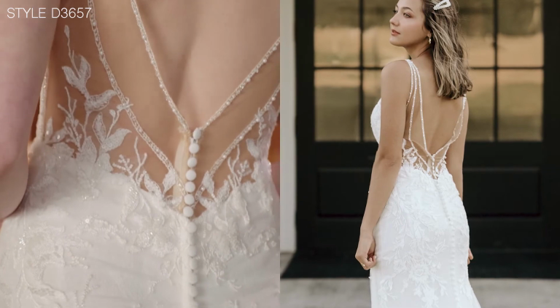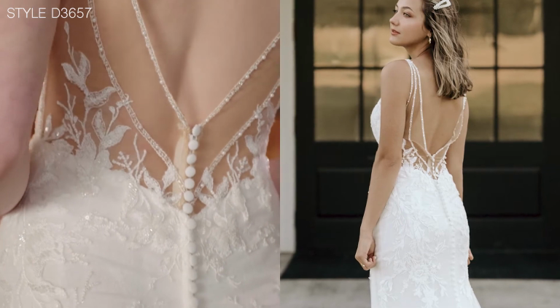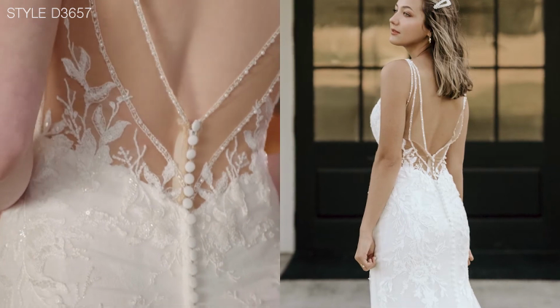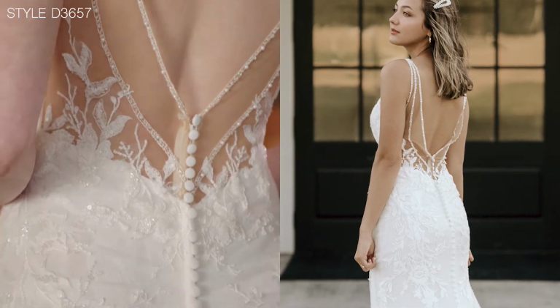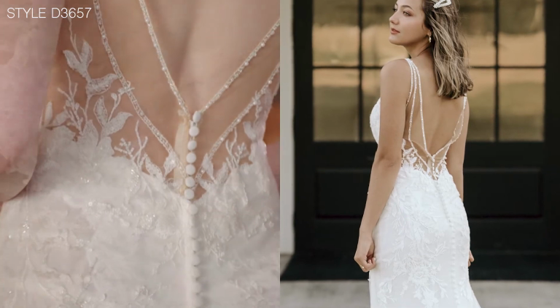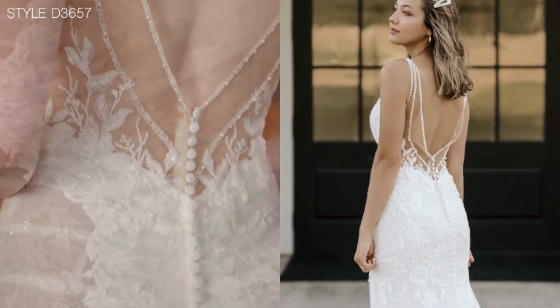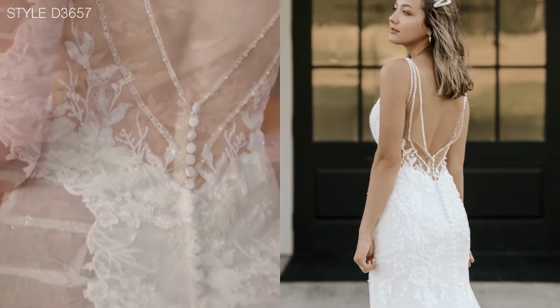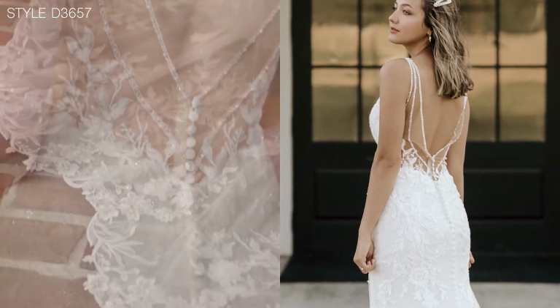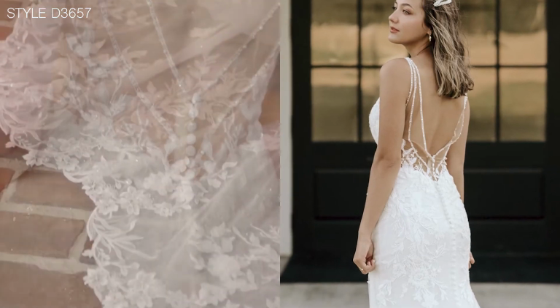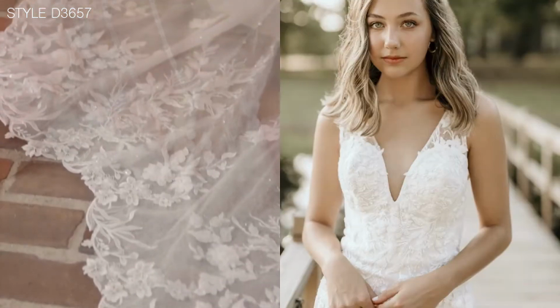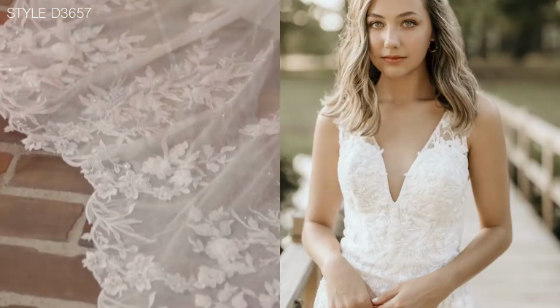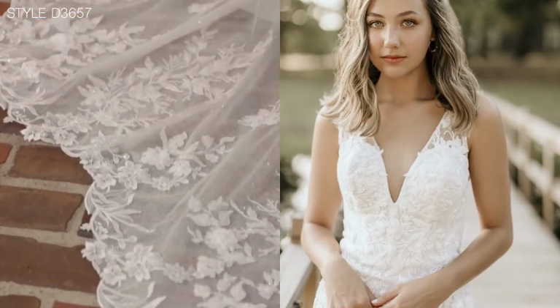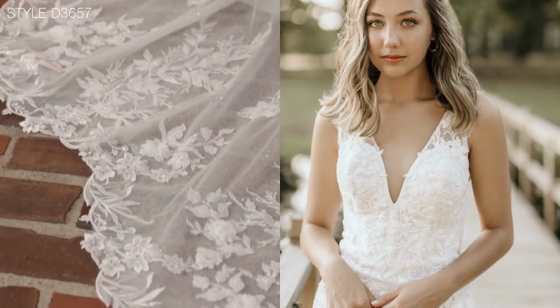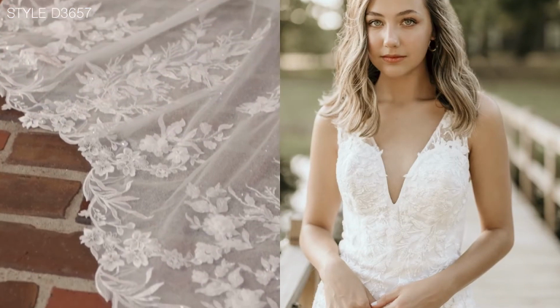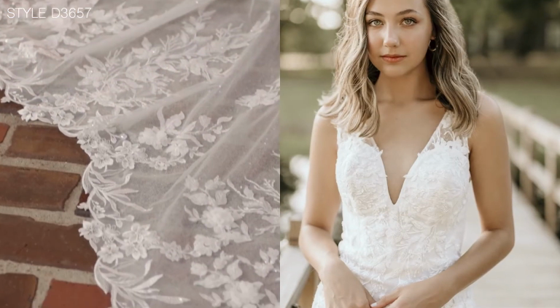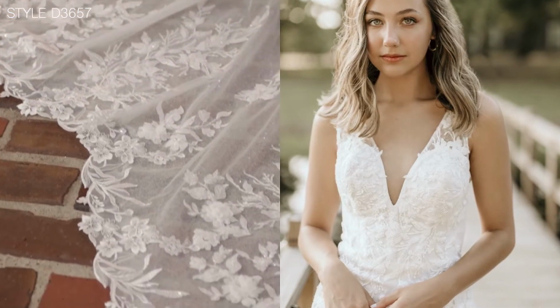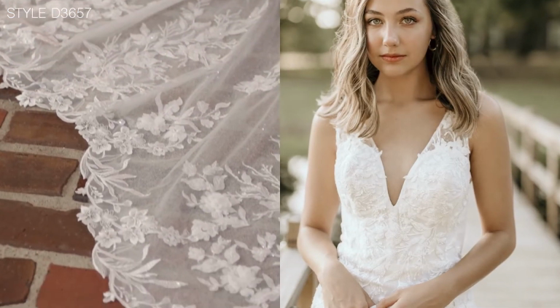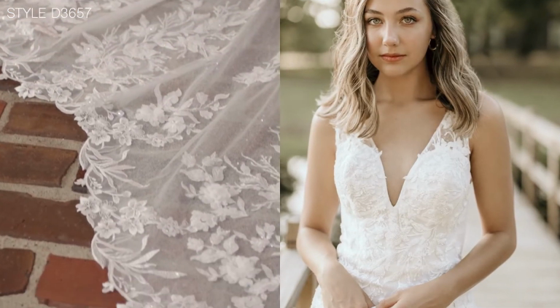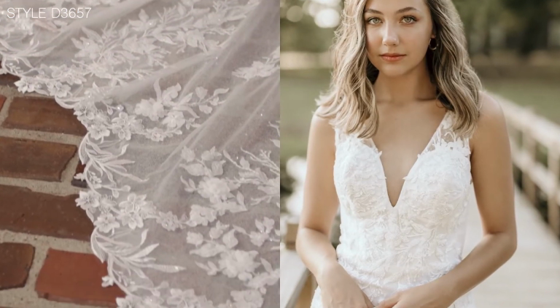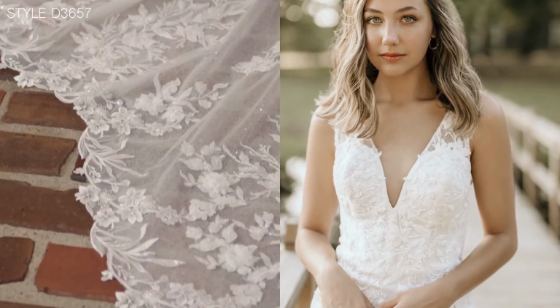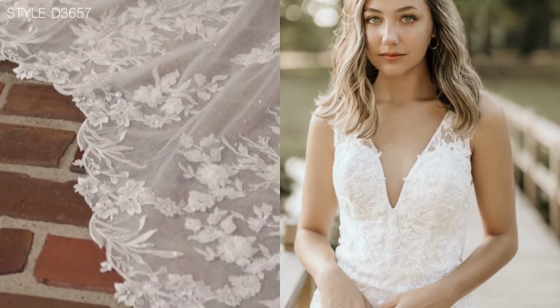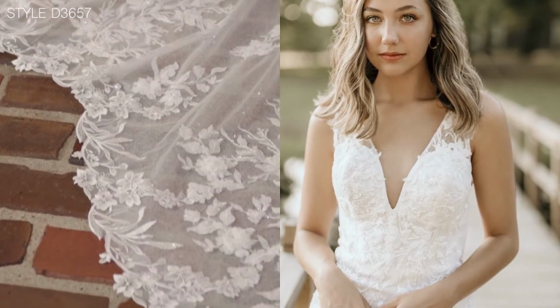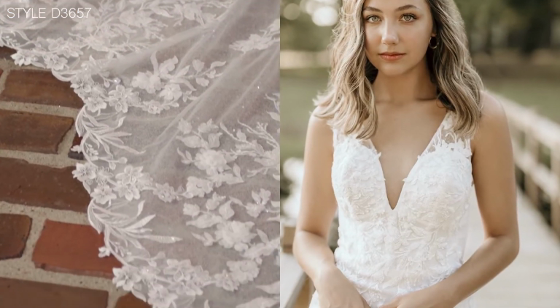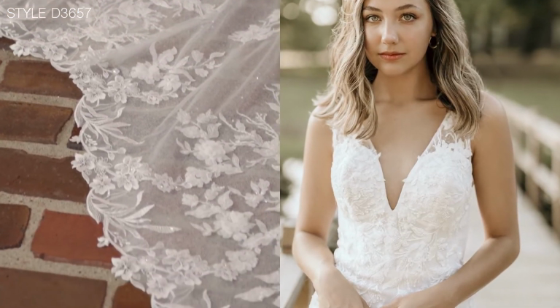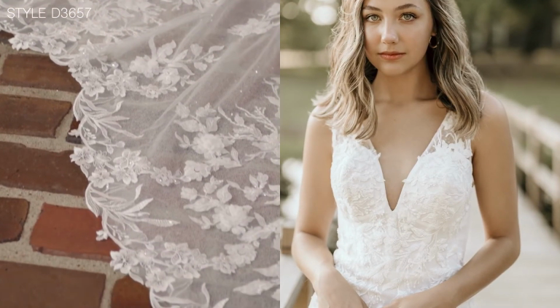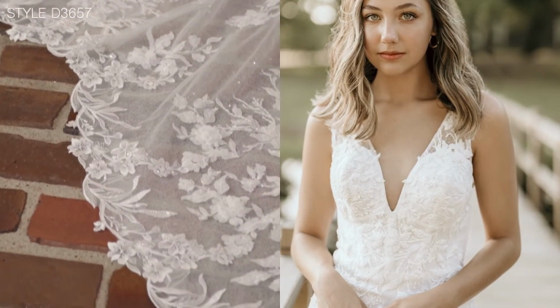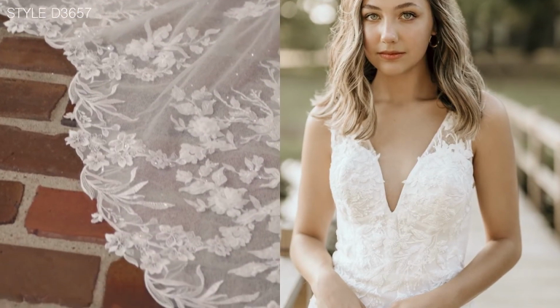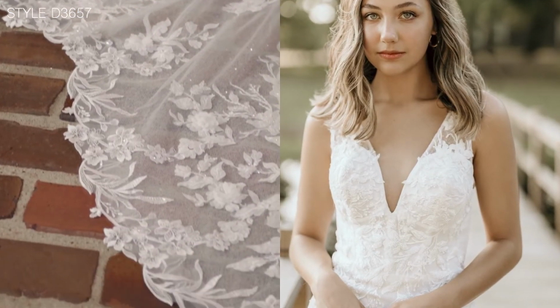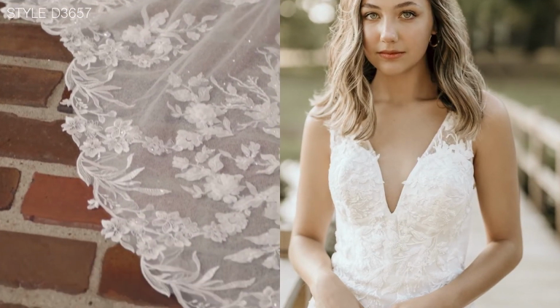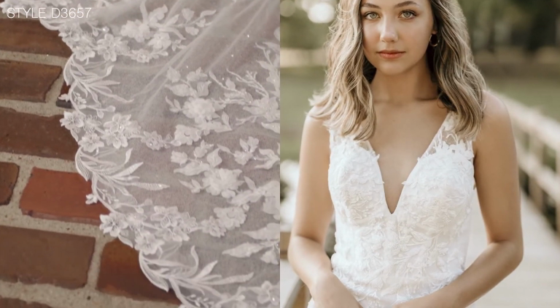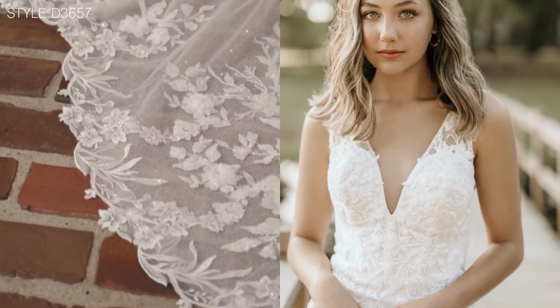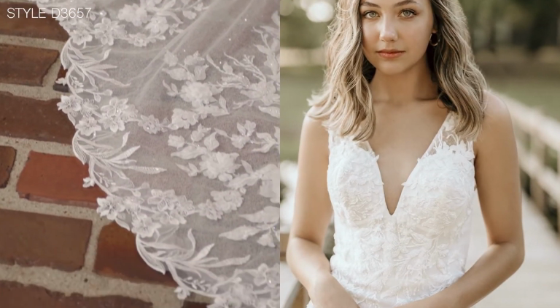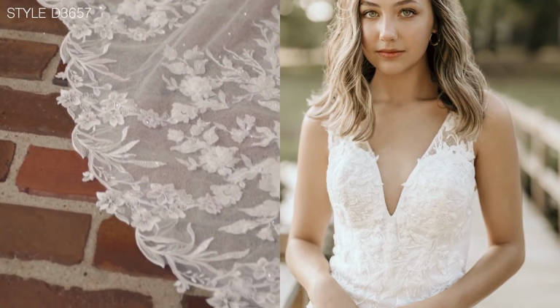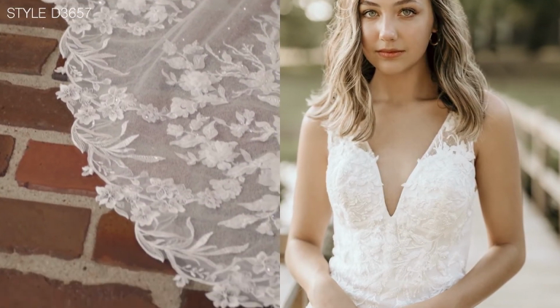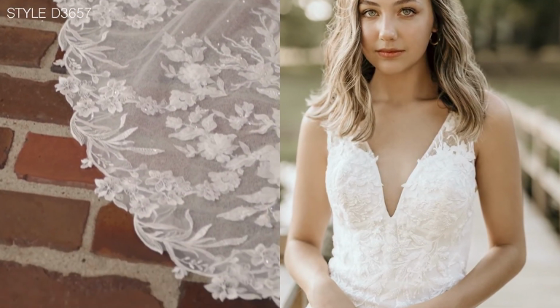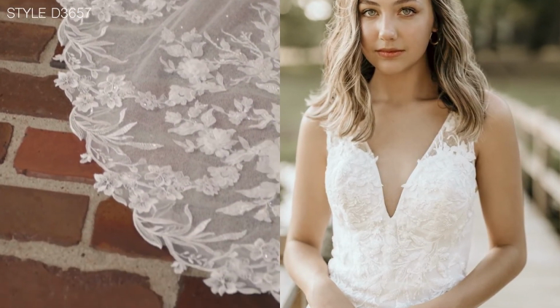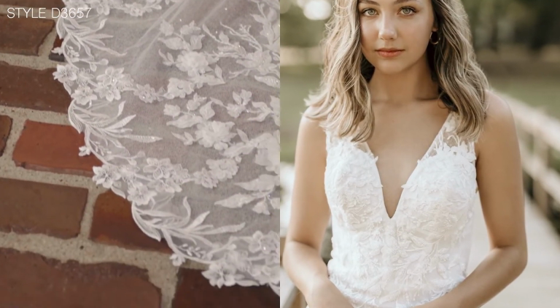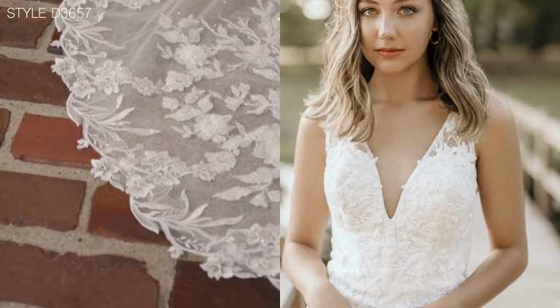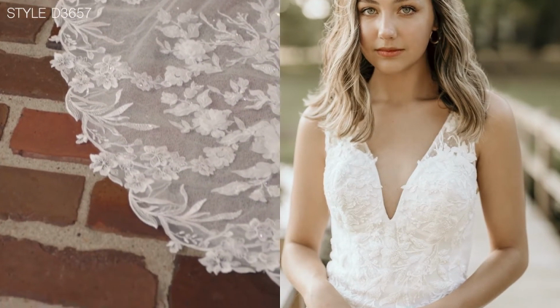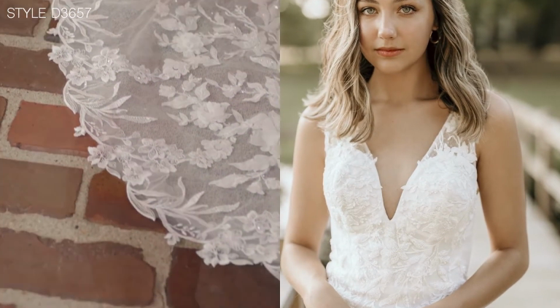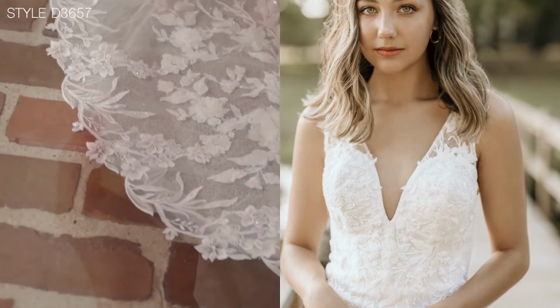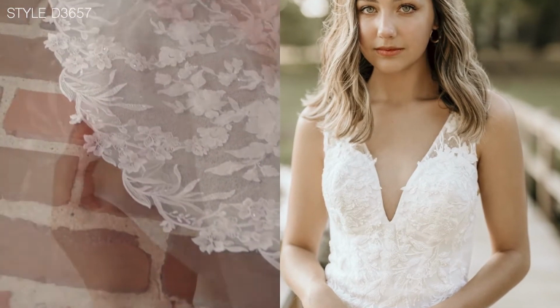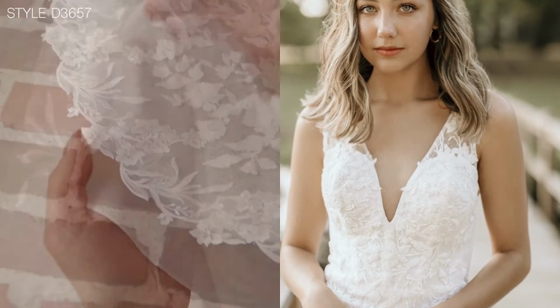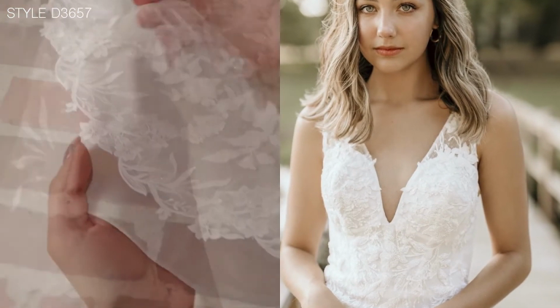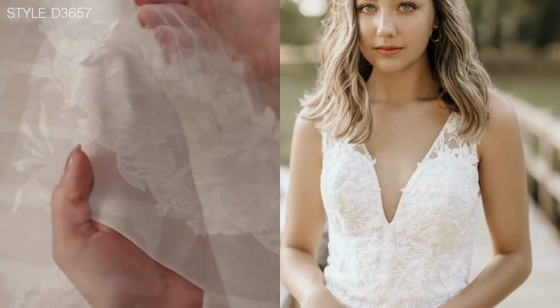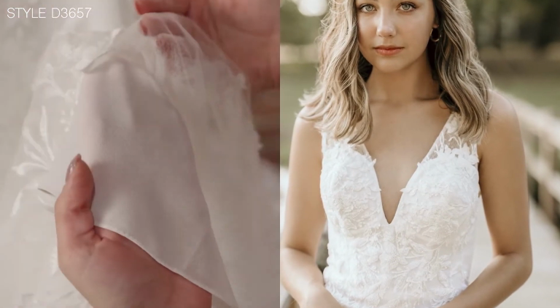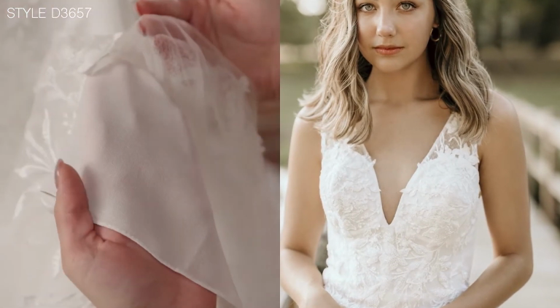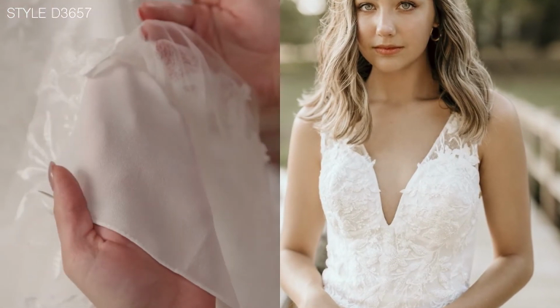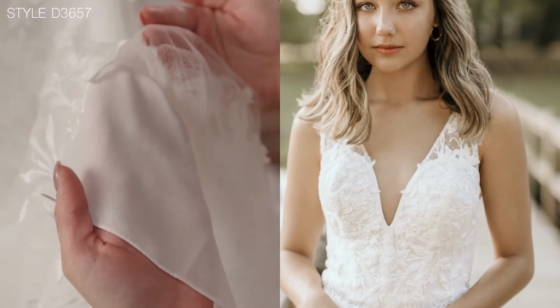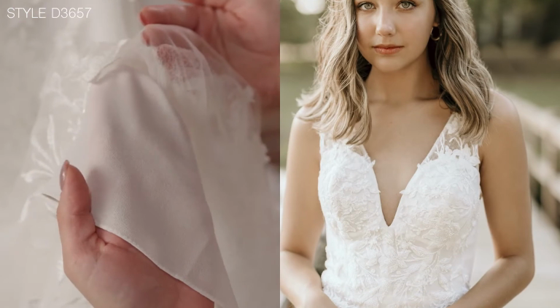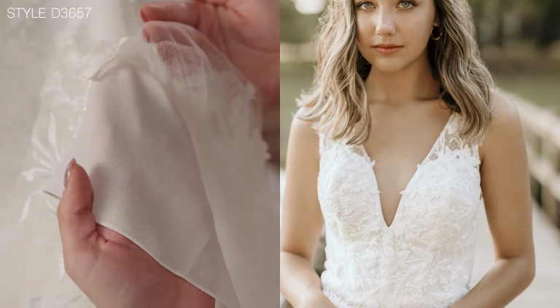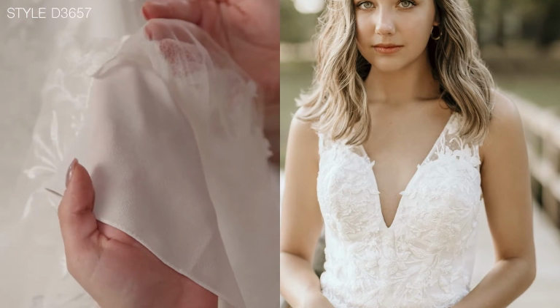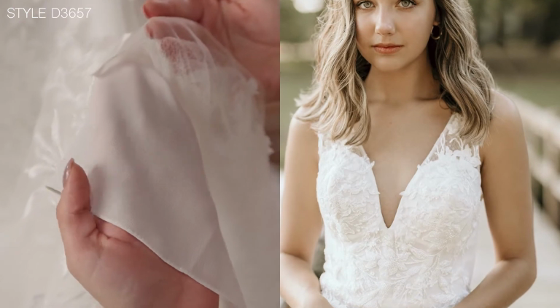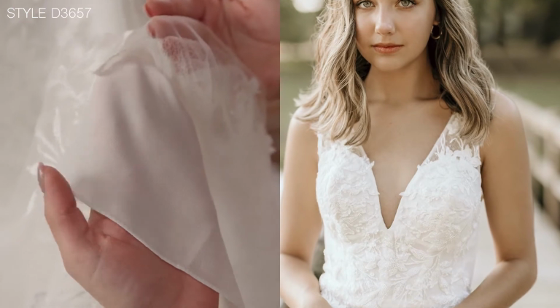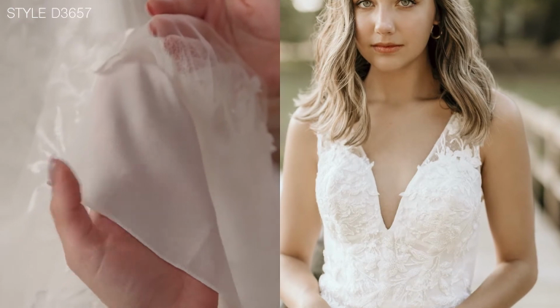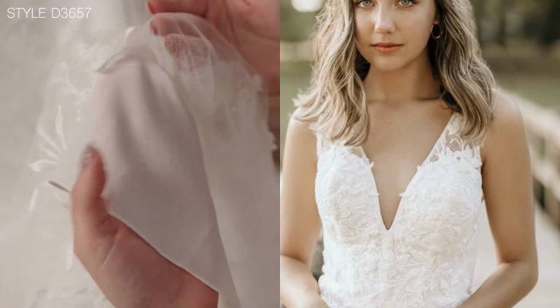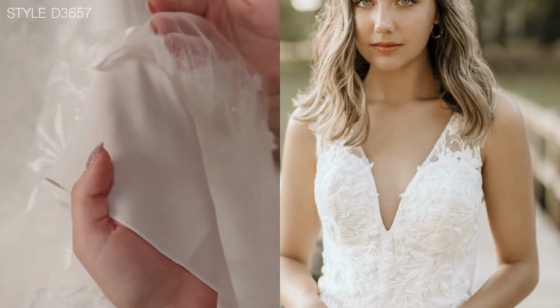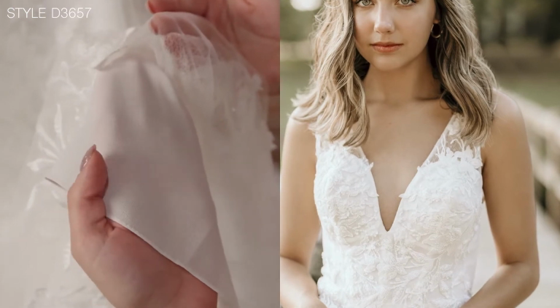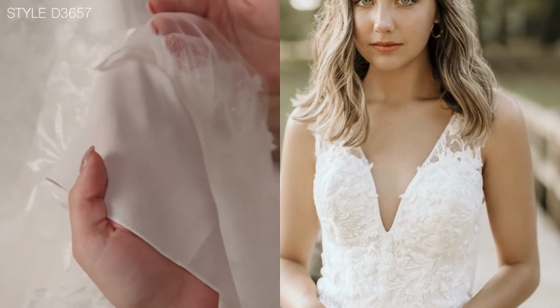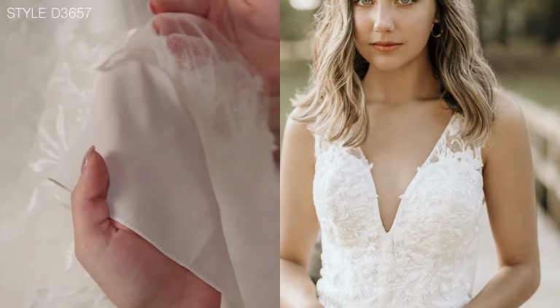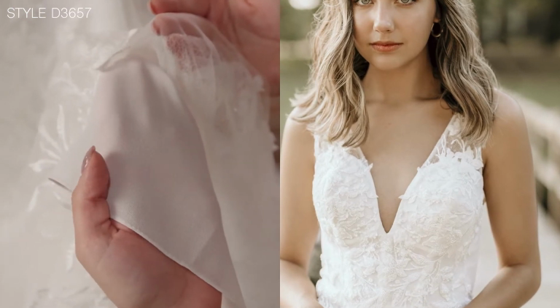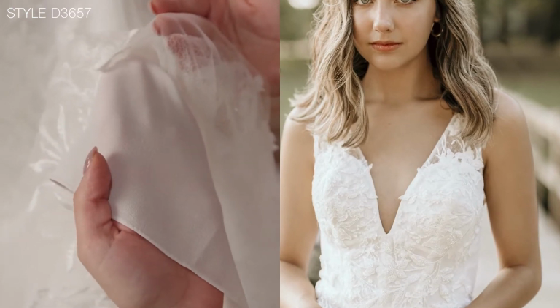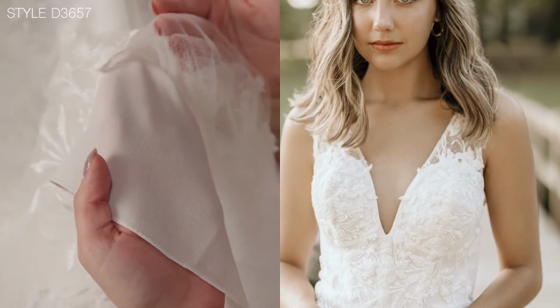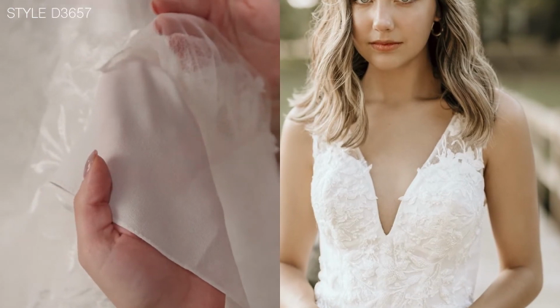All of the details come together in this beautiful light-filling dress, but oh so glamorous.